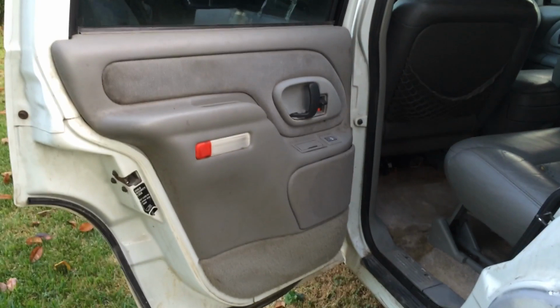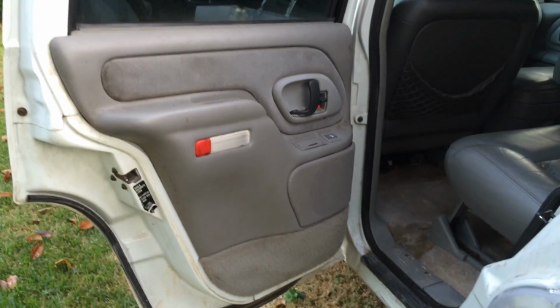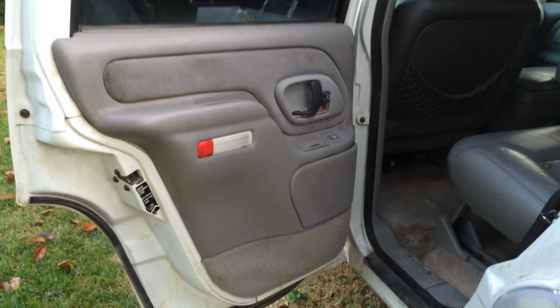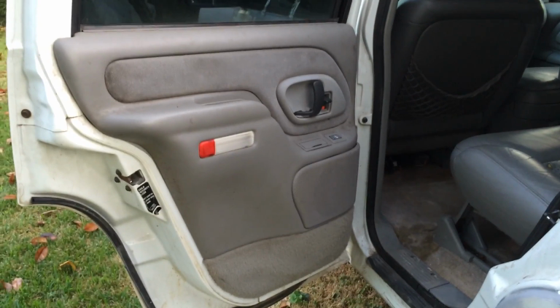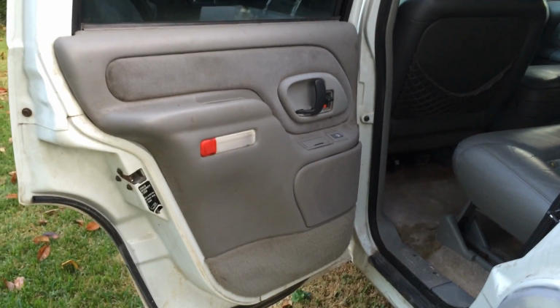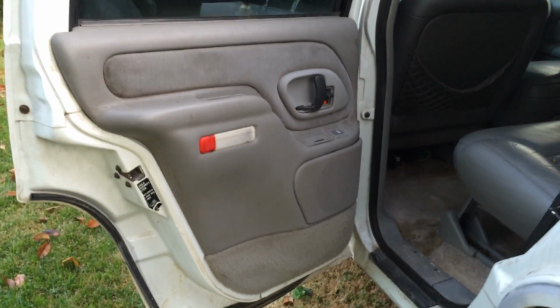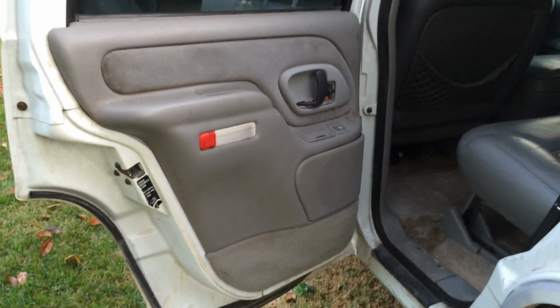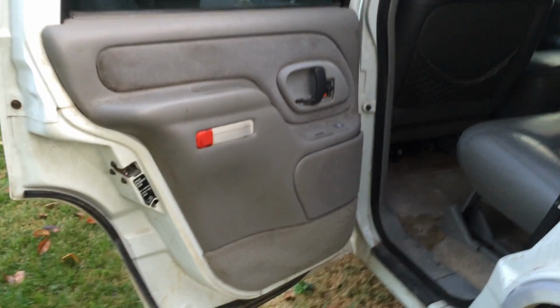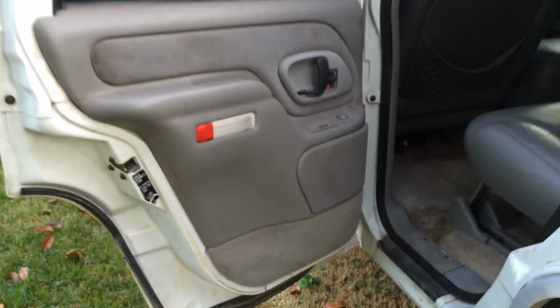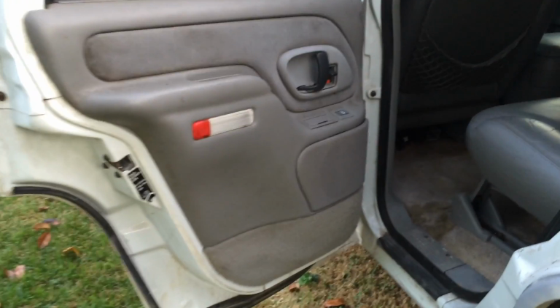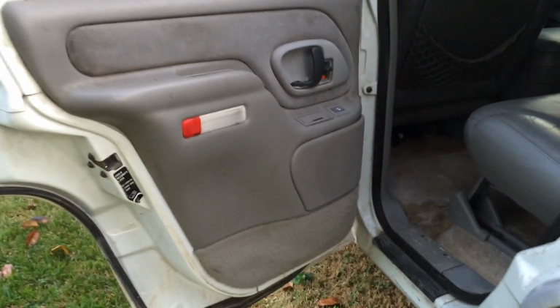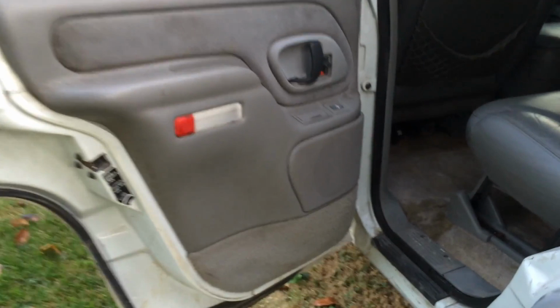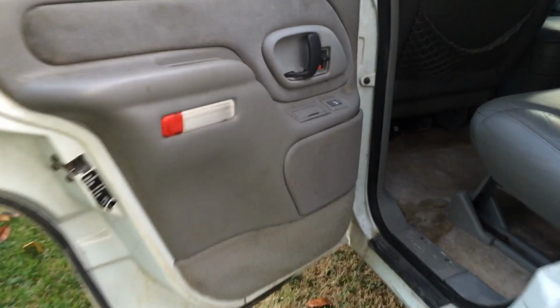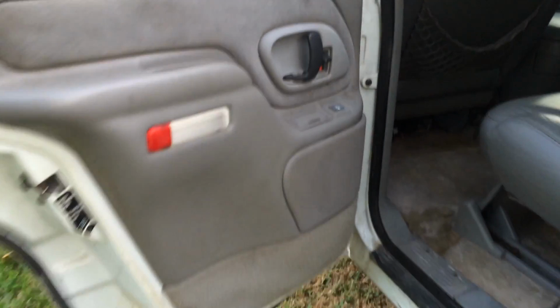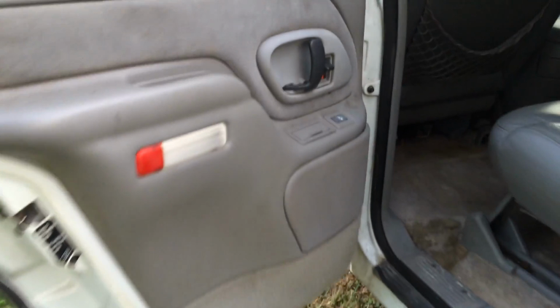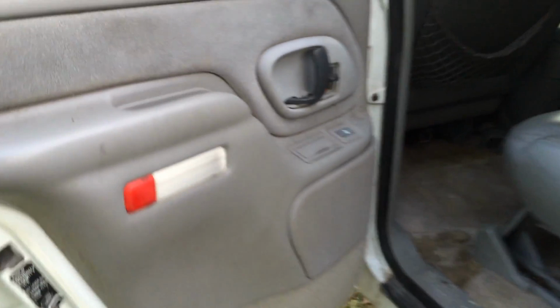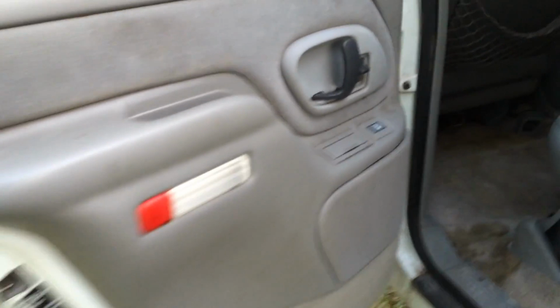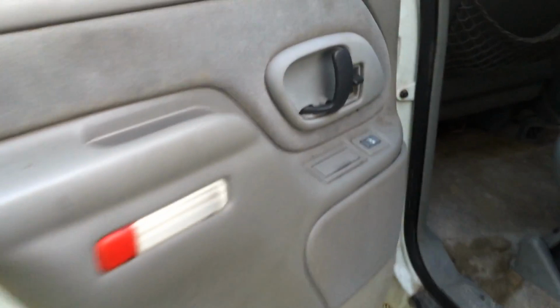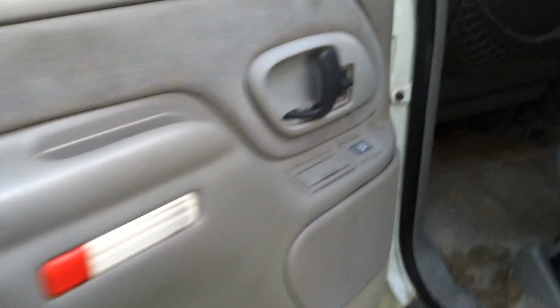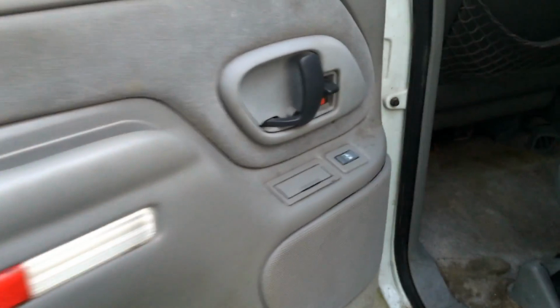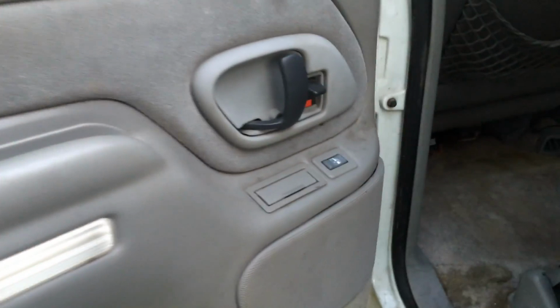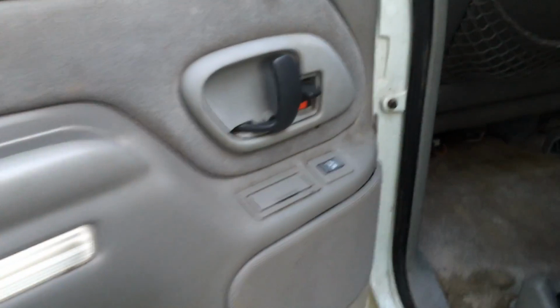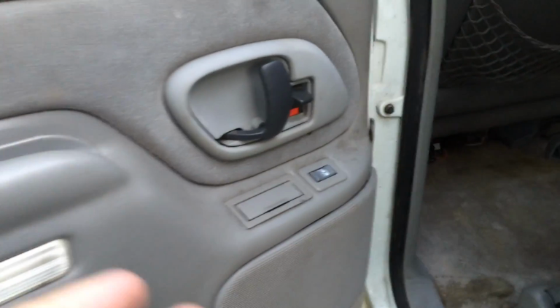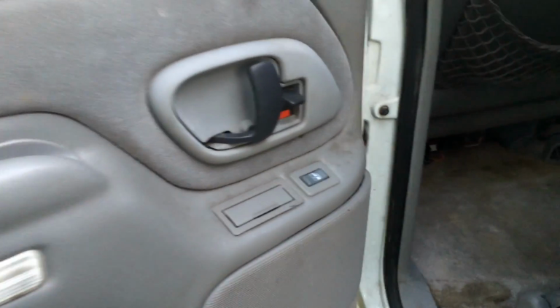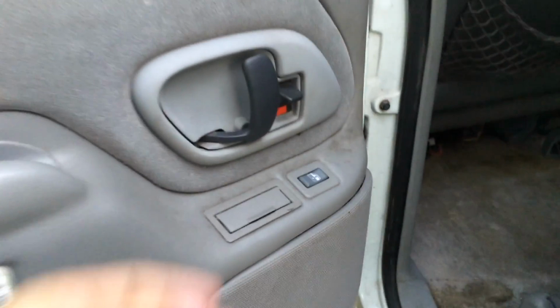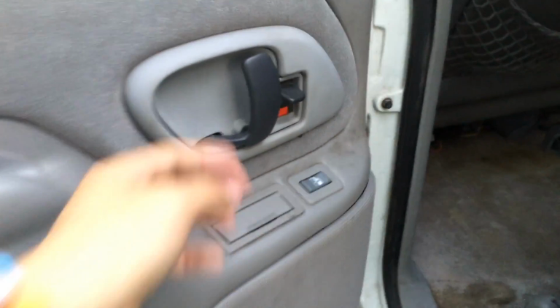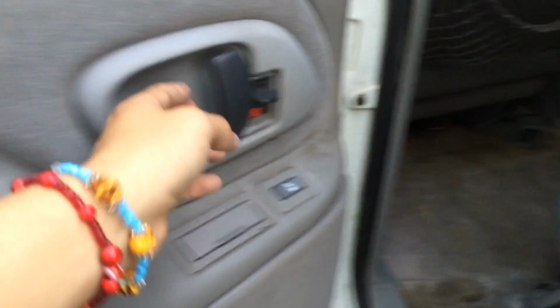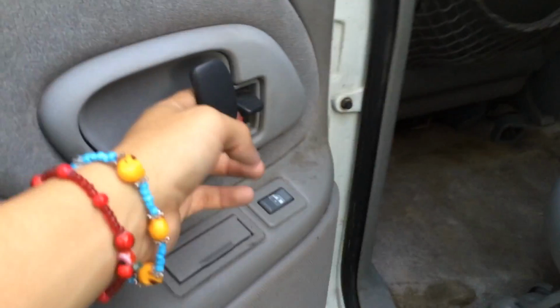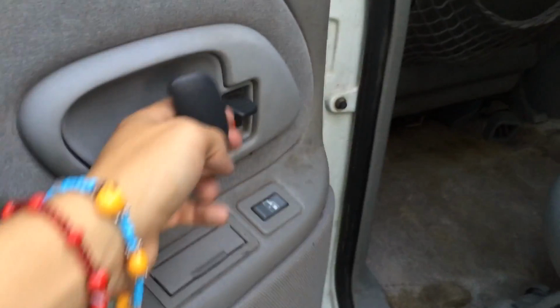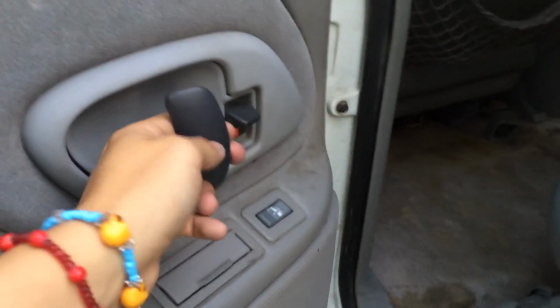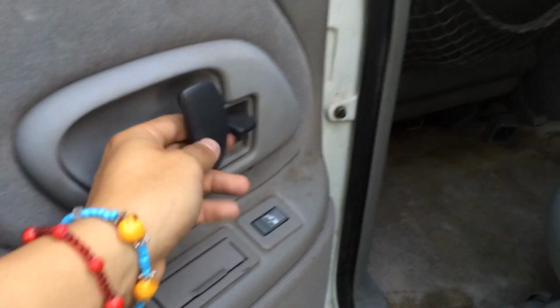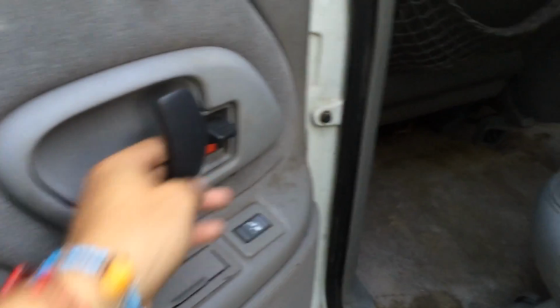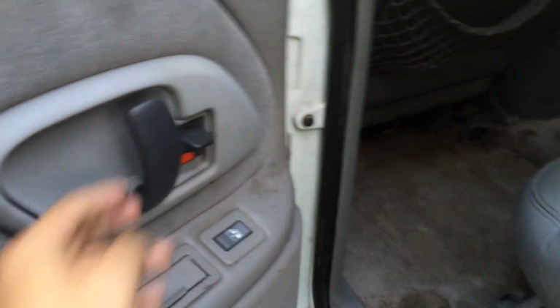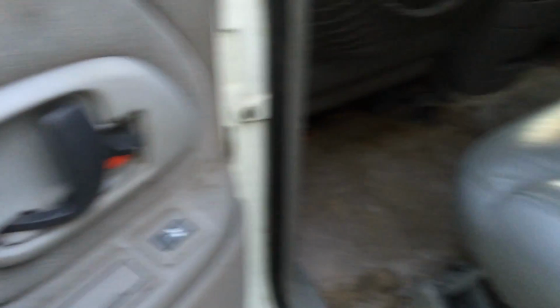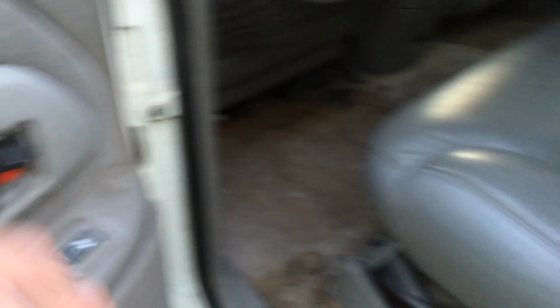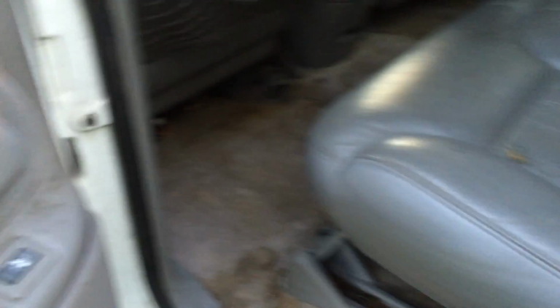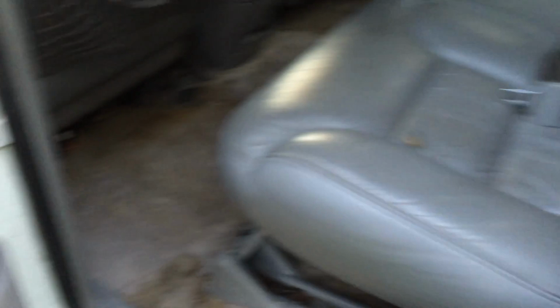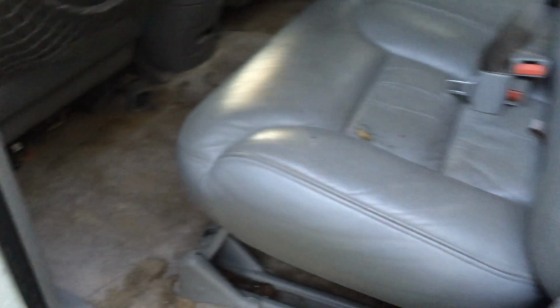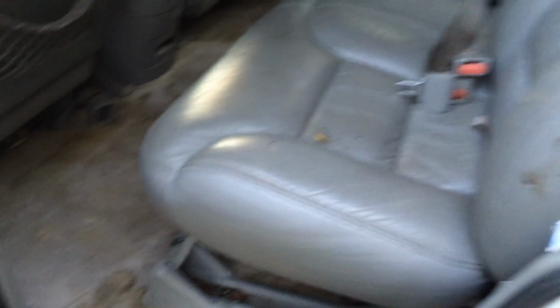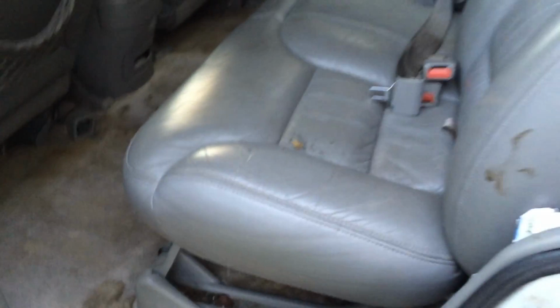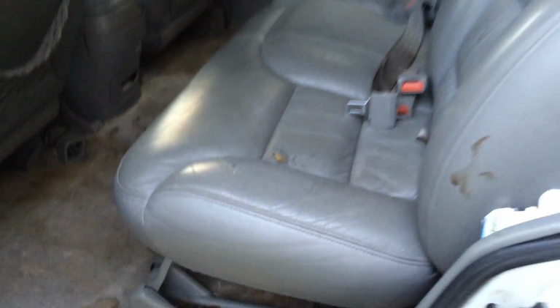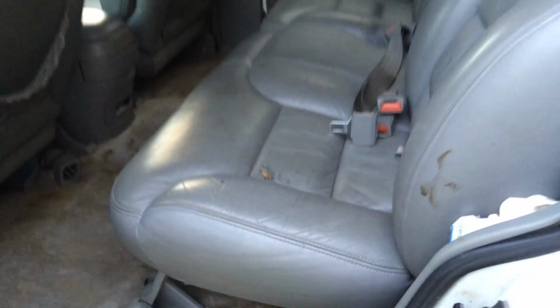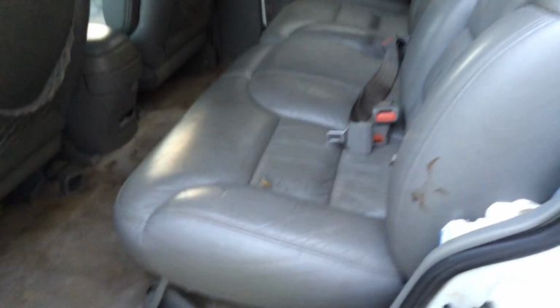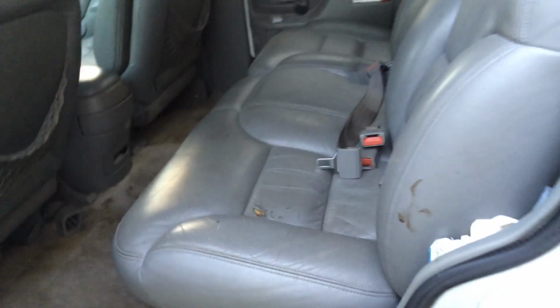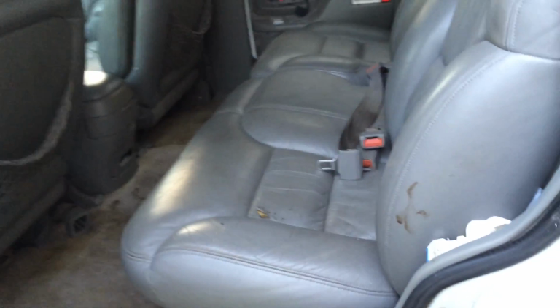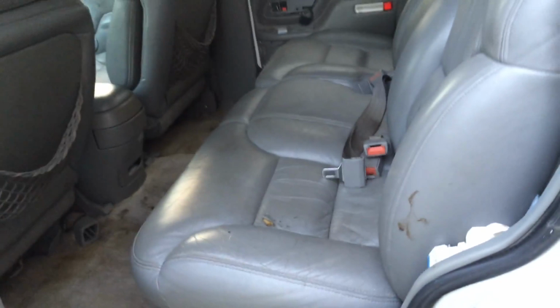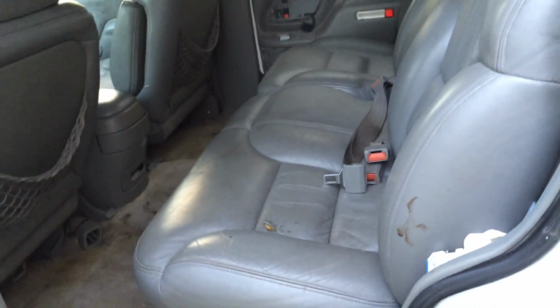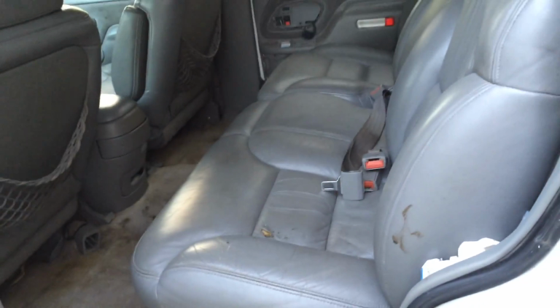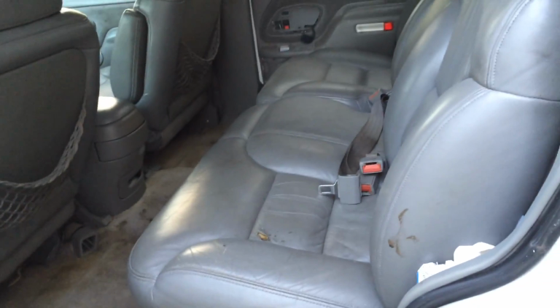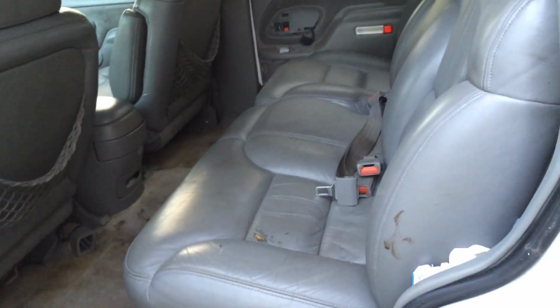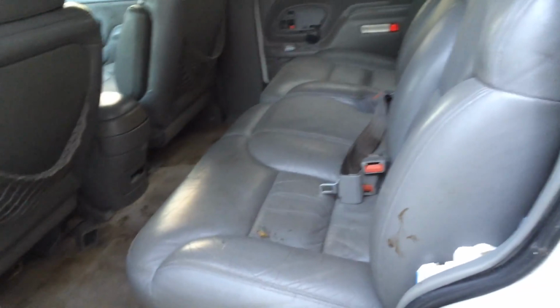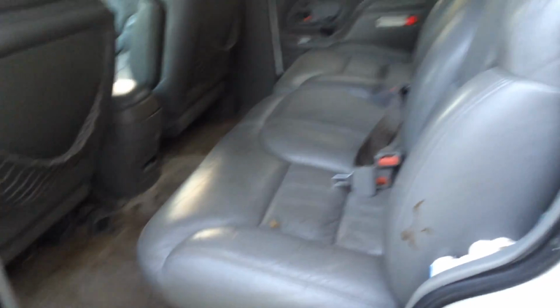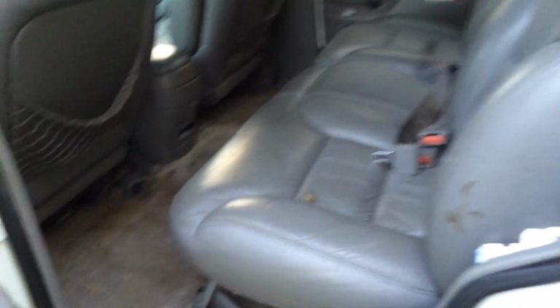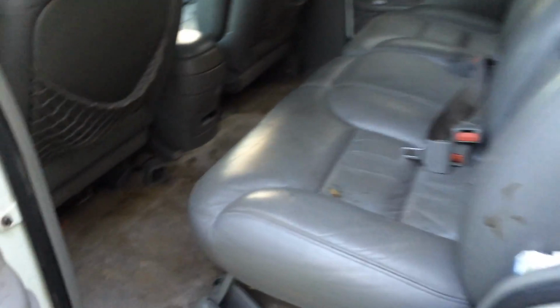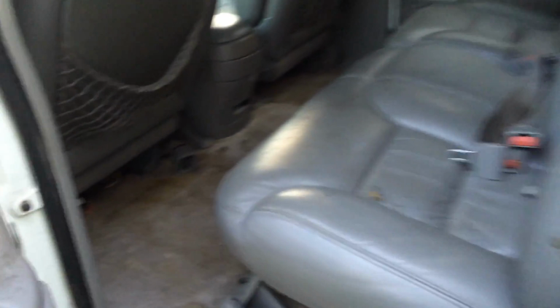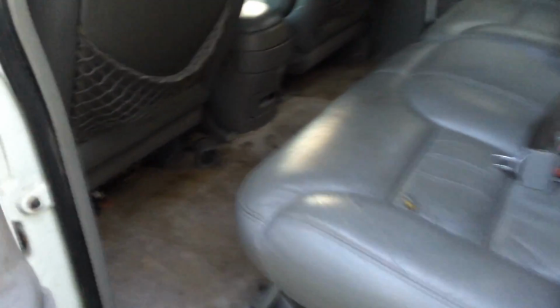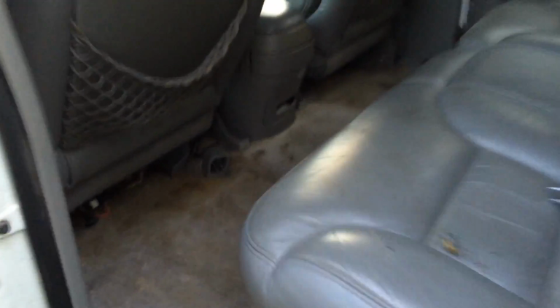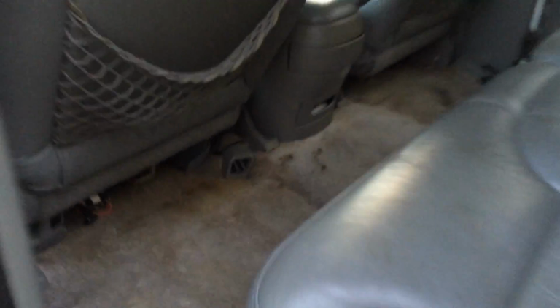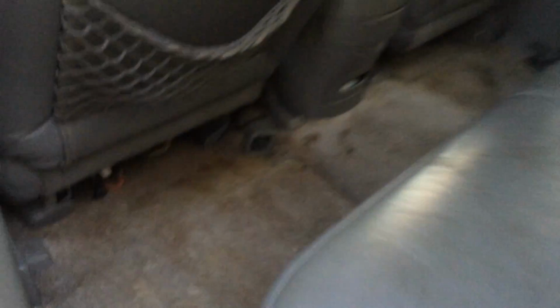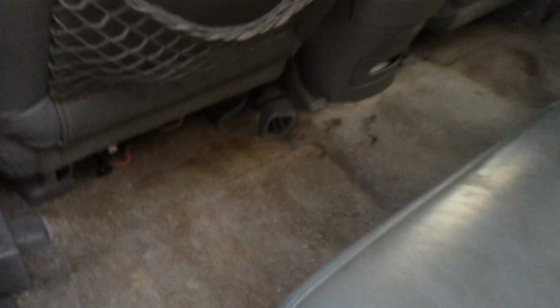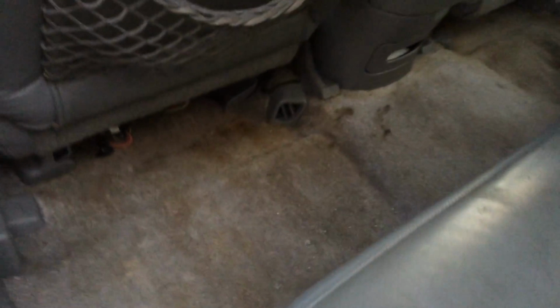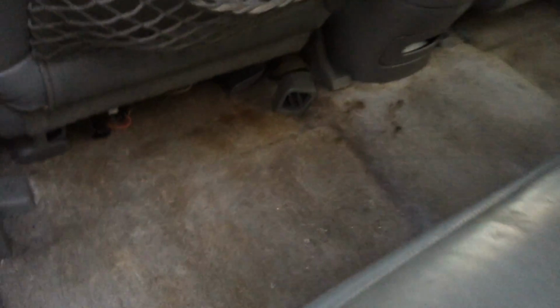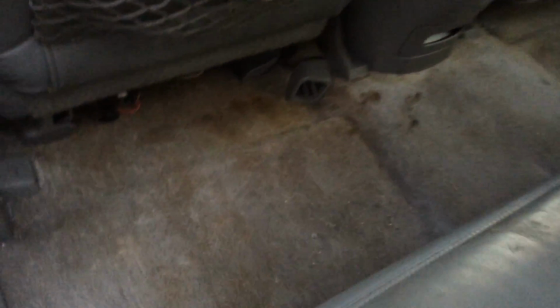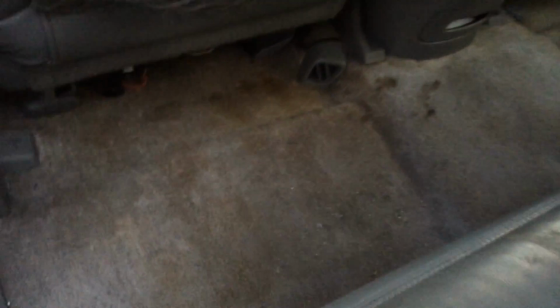This is the back seat — it's clean. Everything, the door handles, backseat, everything is in good condition. I like that so far.